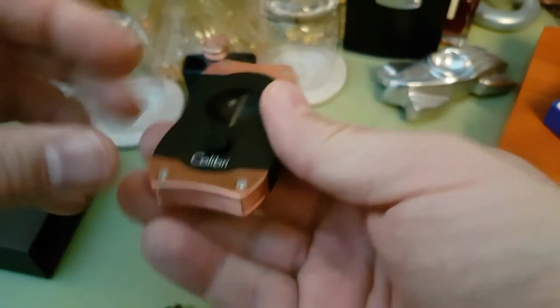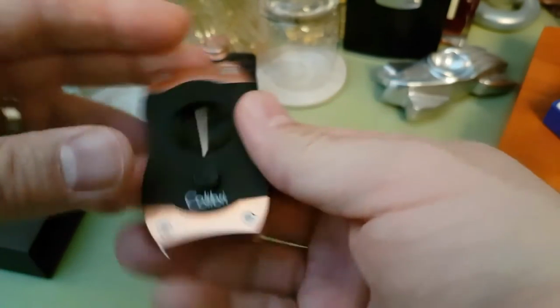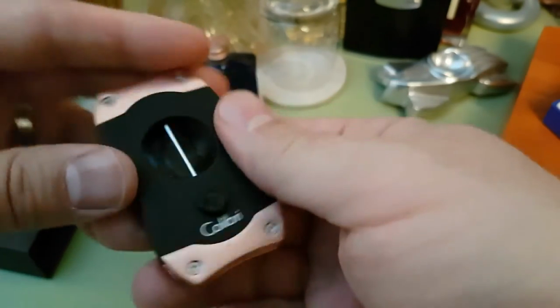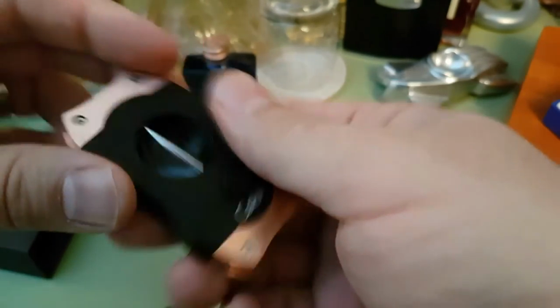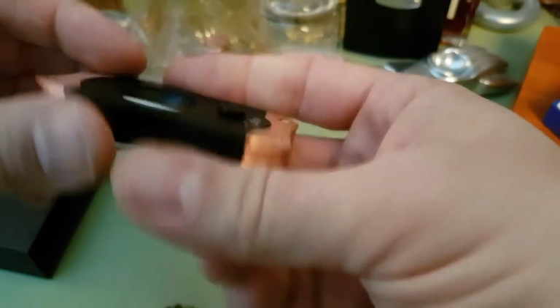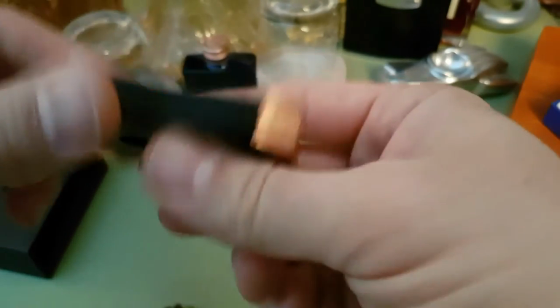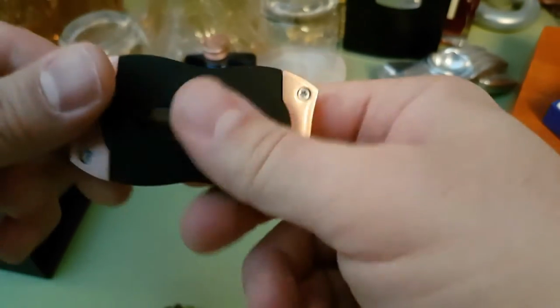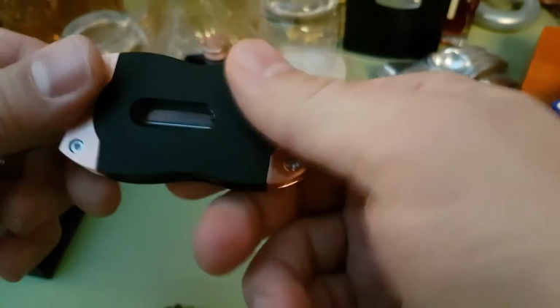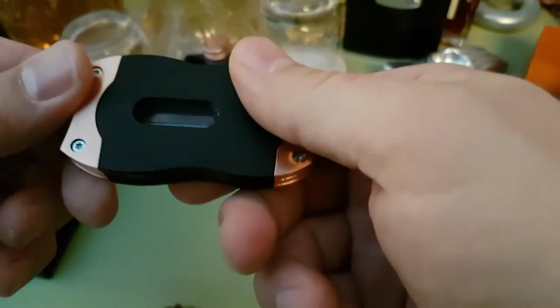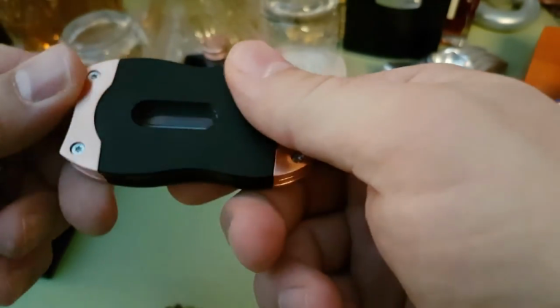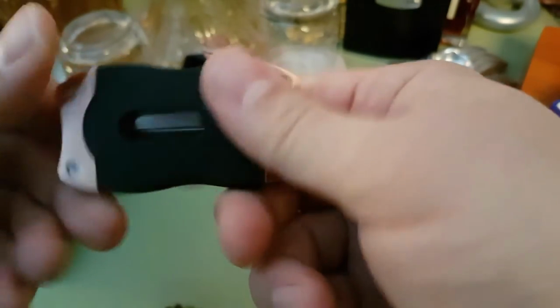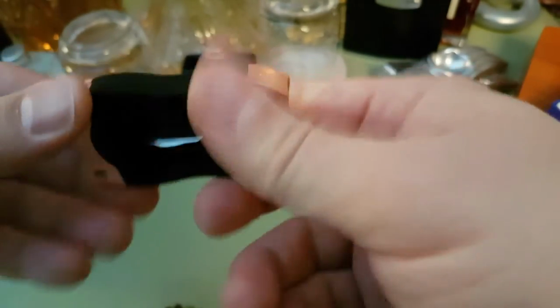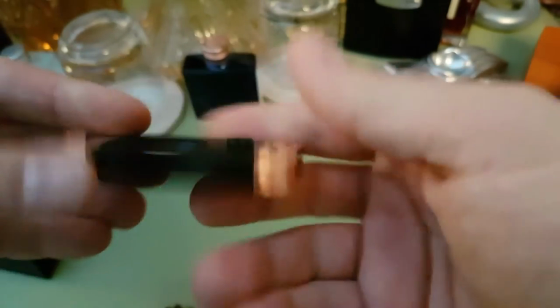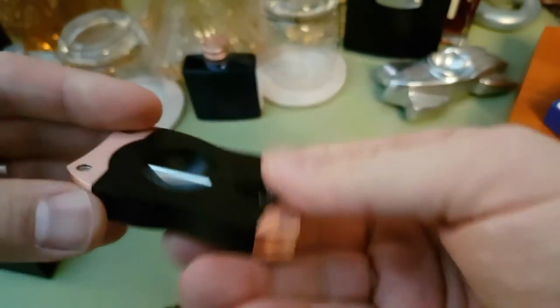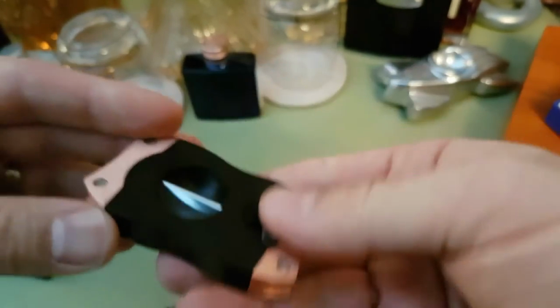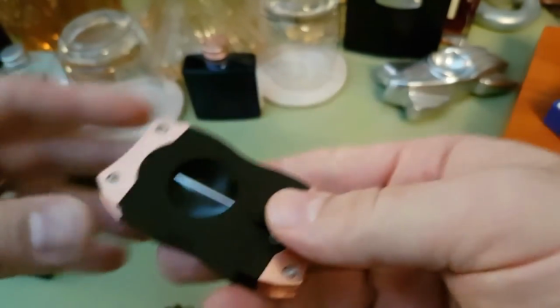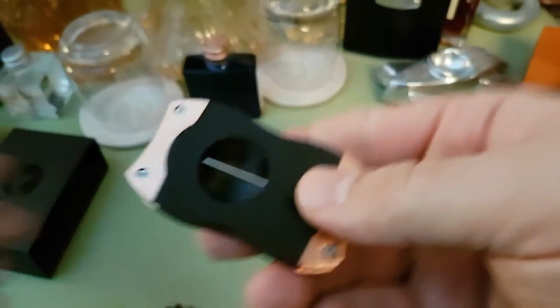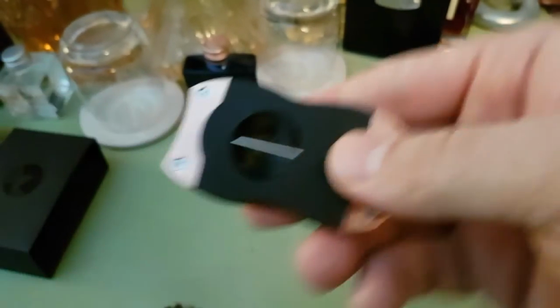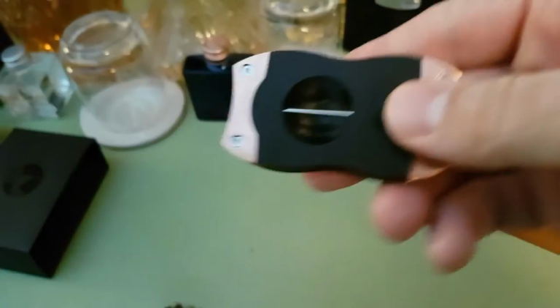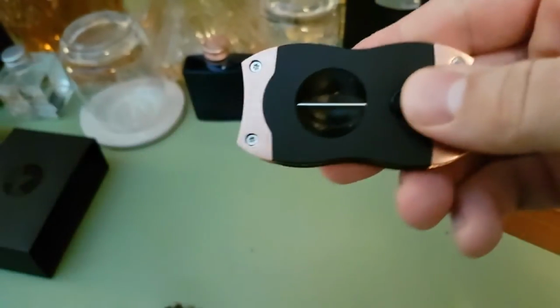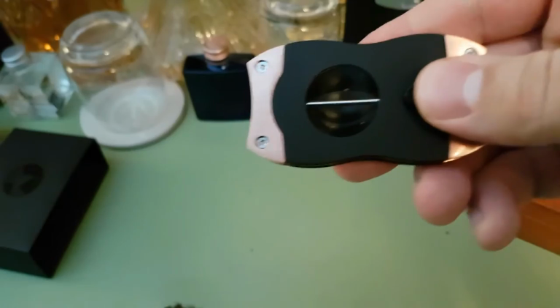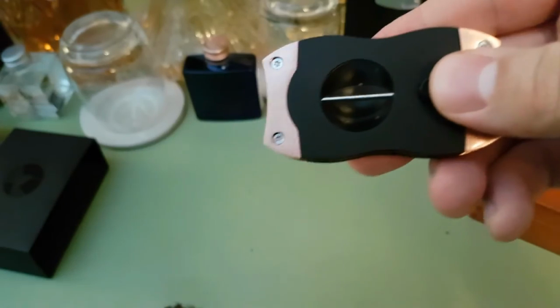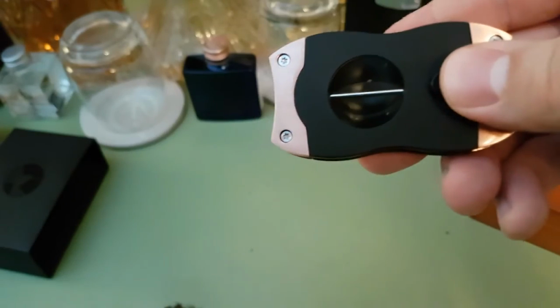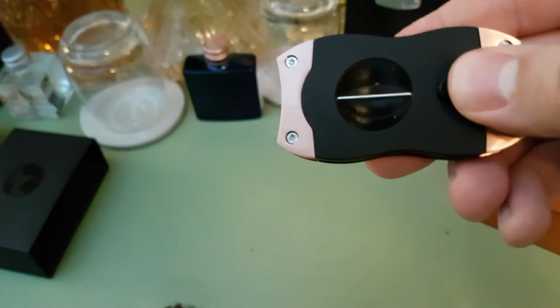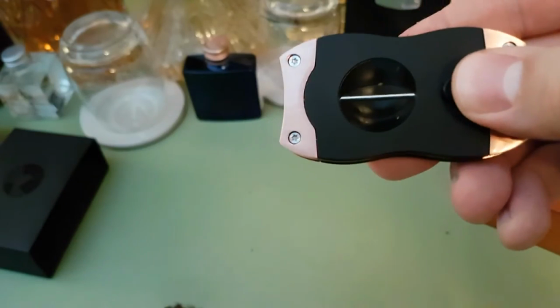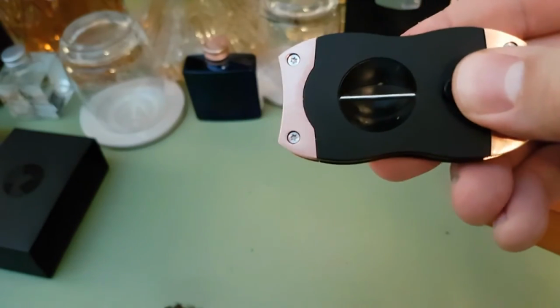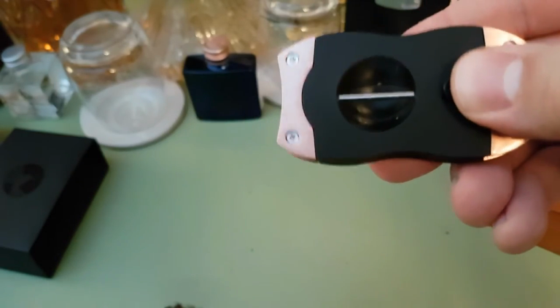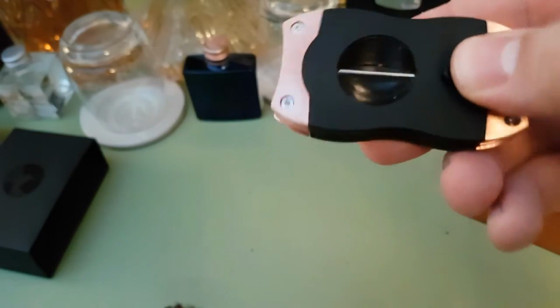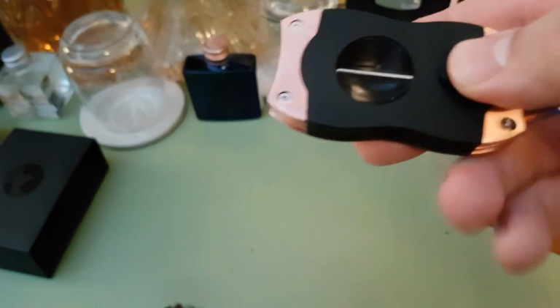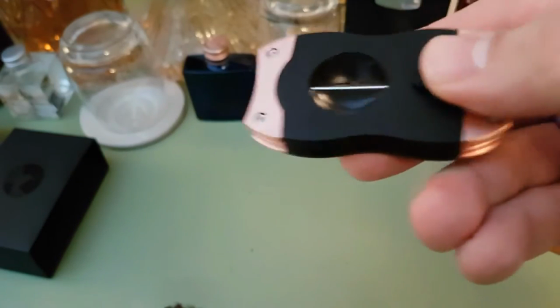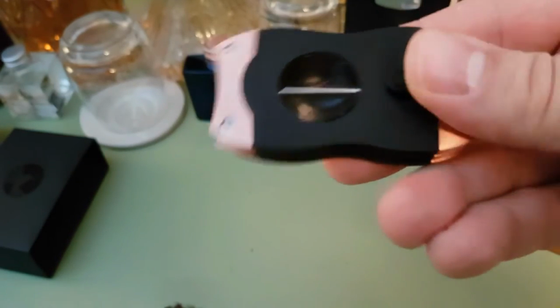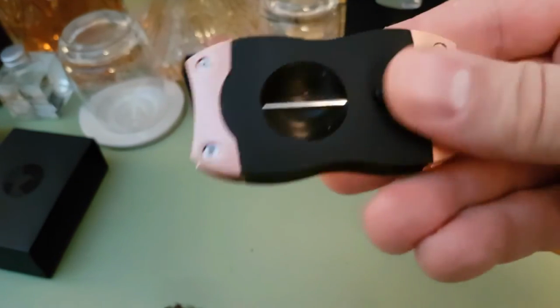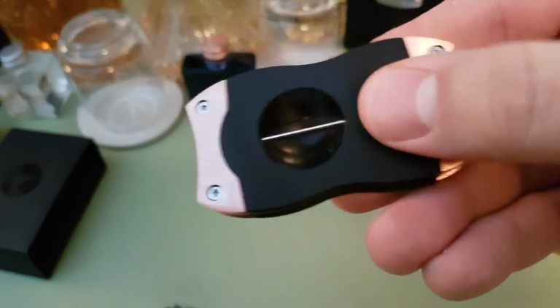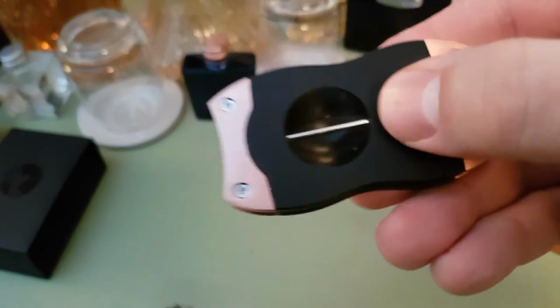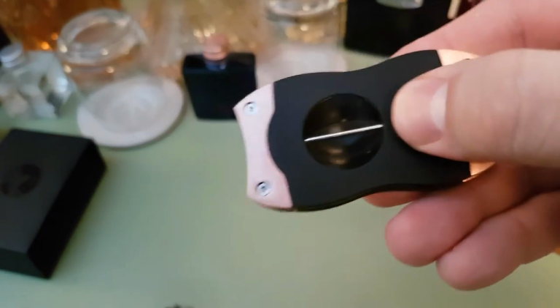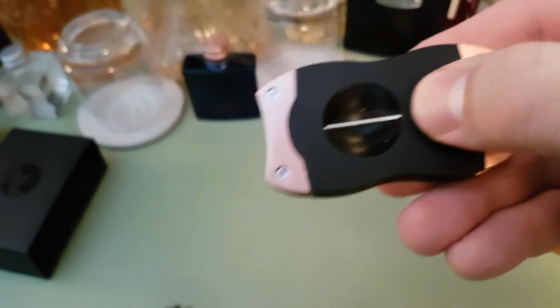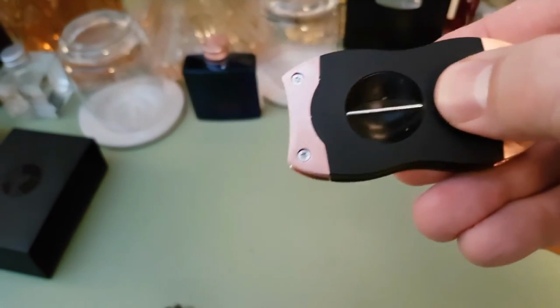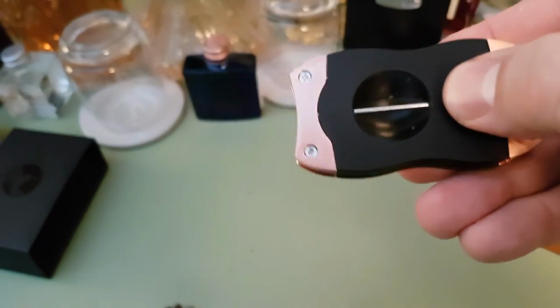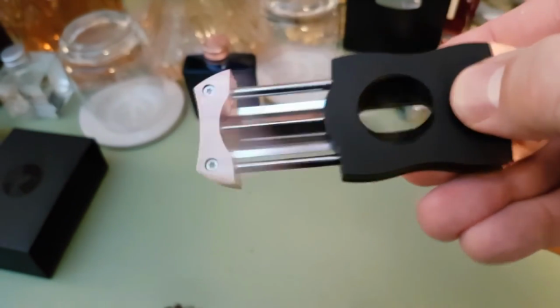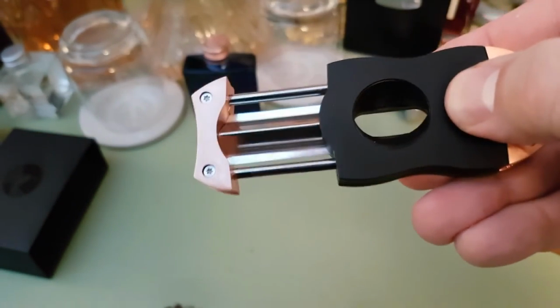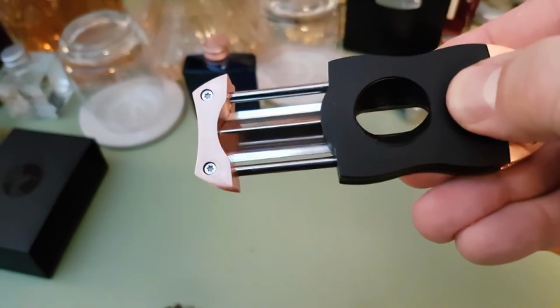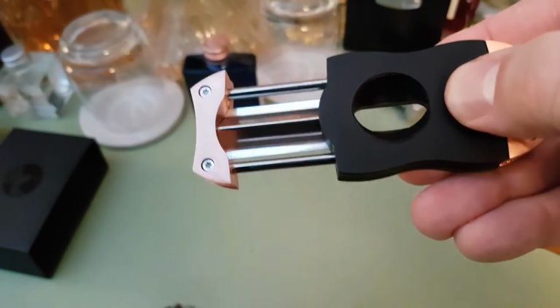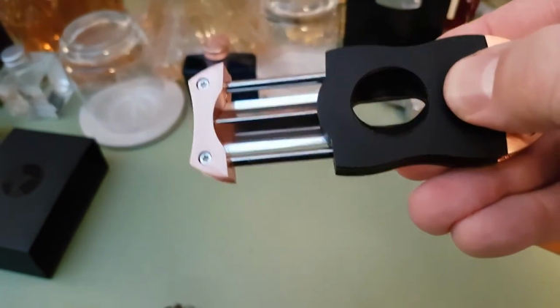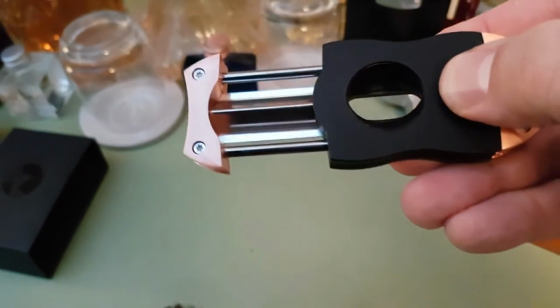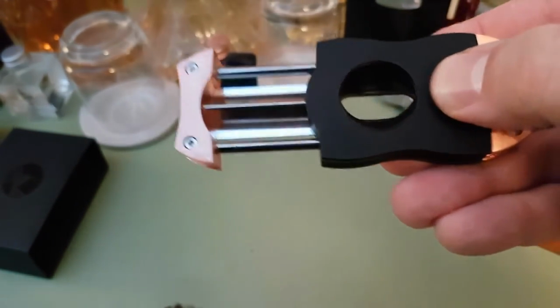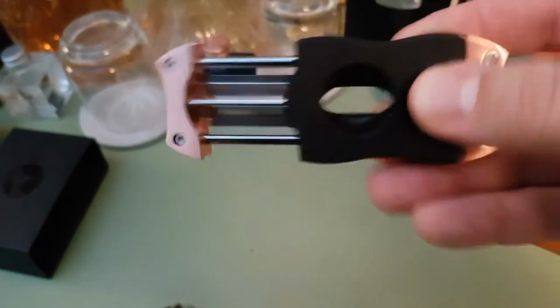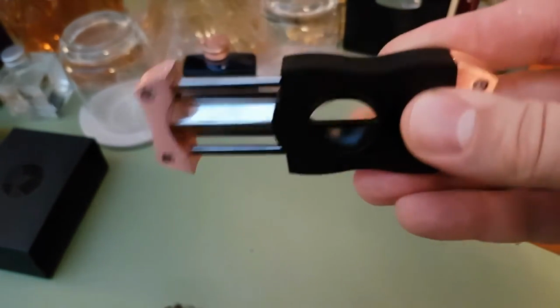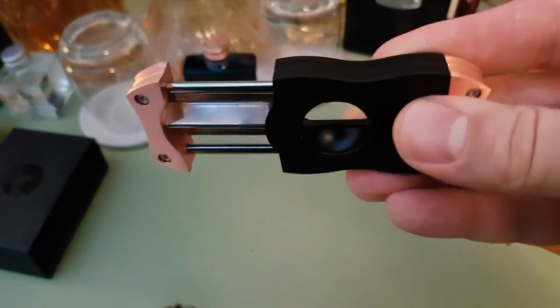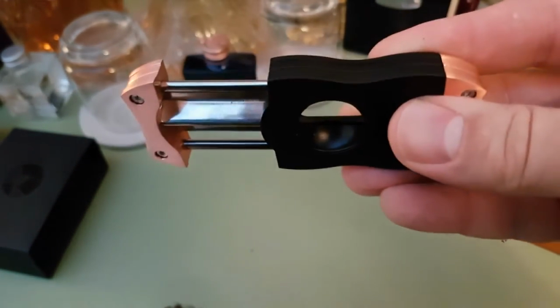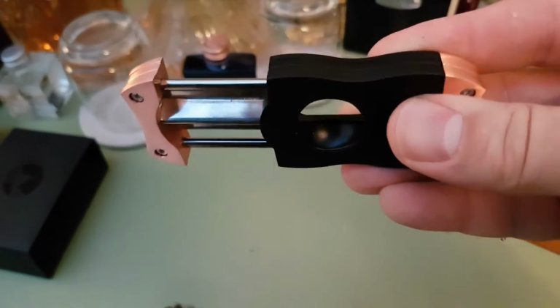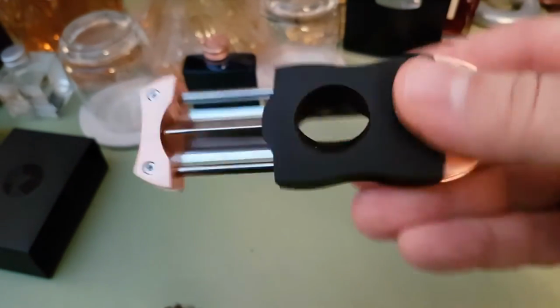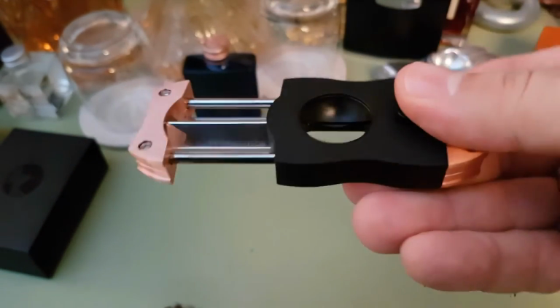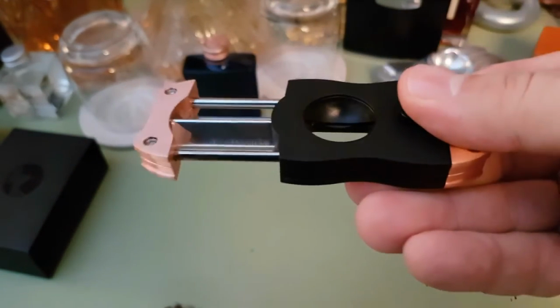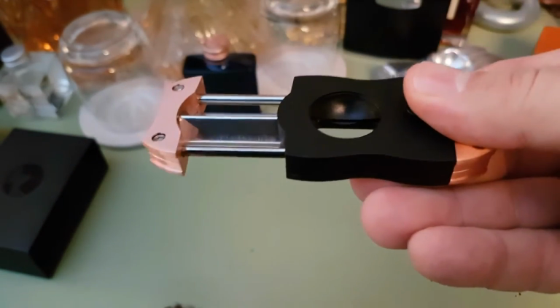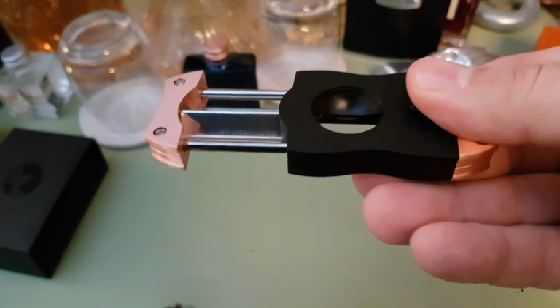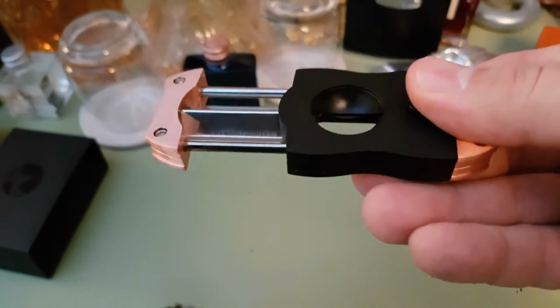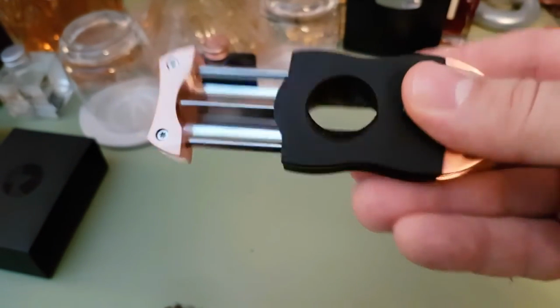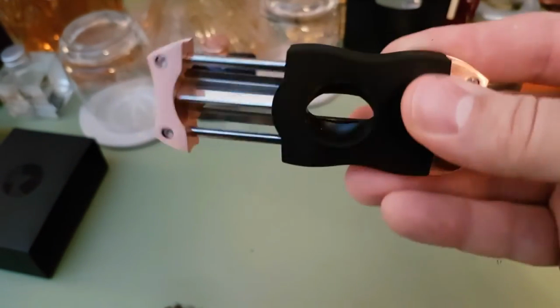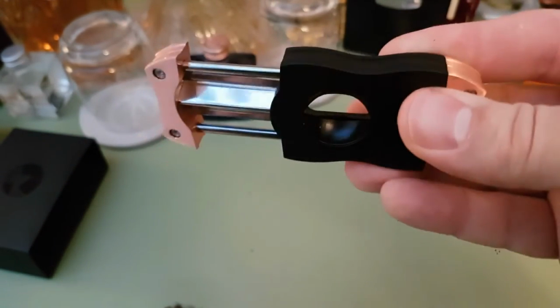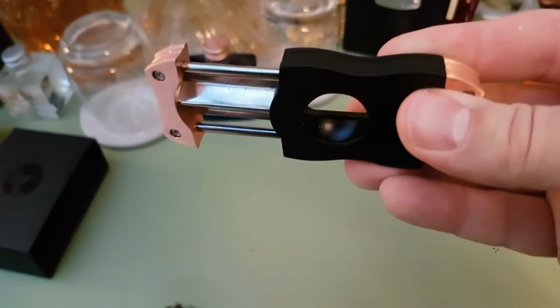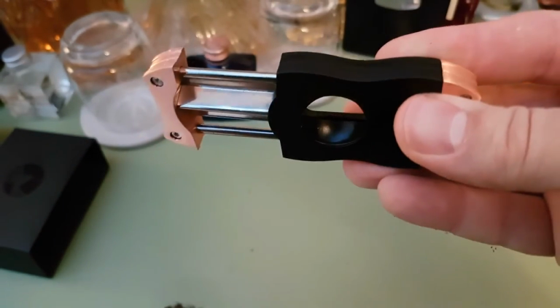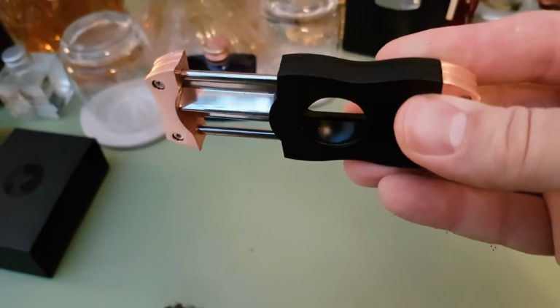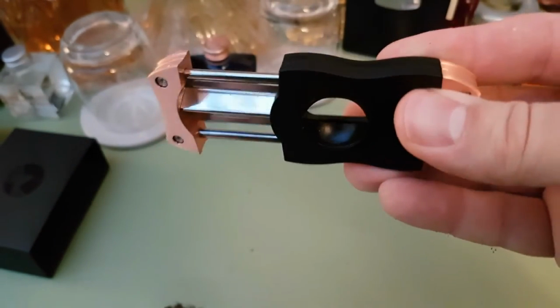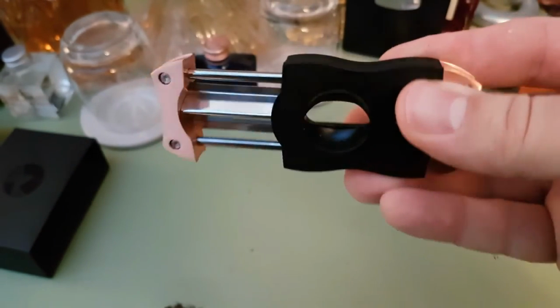It's a heavy weight — it's not a light cutter. You will feel it in your pocket. It shoots out pretty hard. It's a bit bonkers, but there we go.